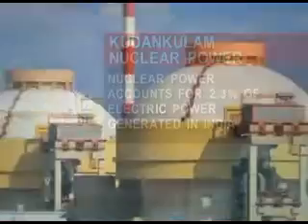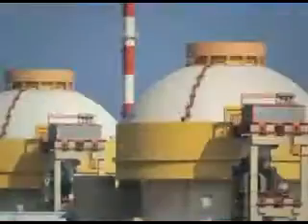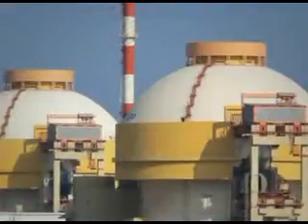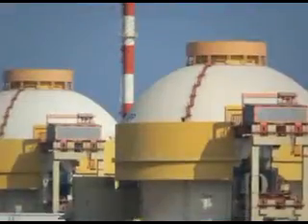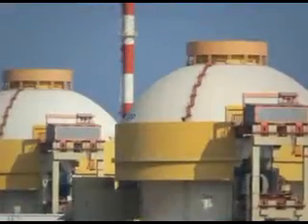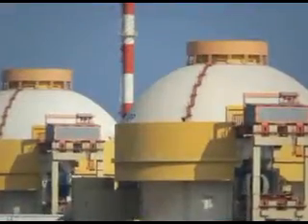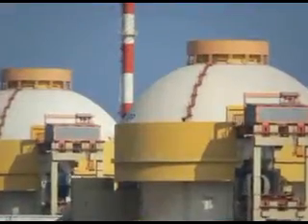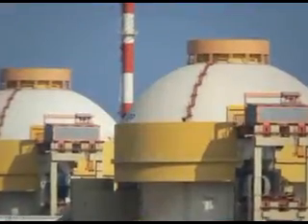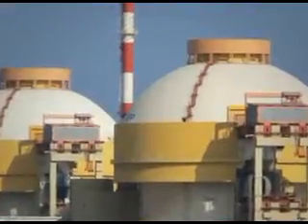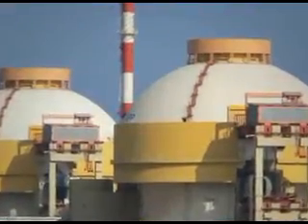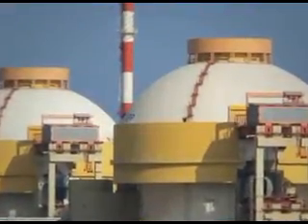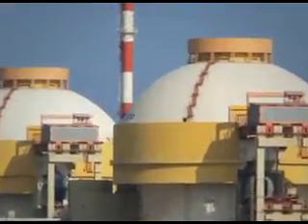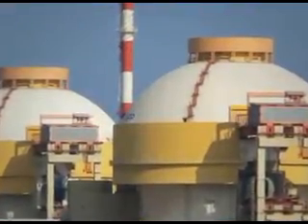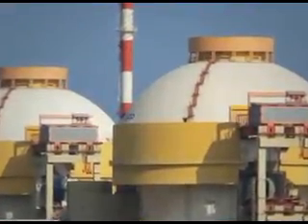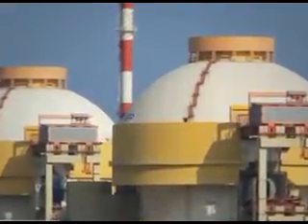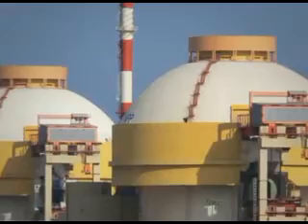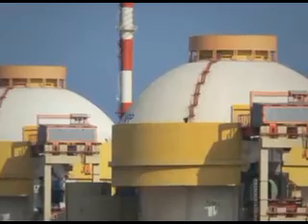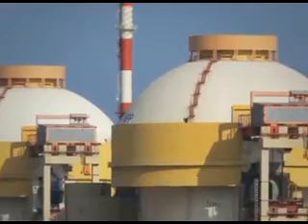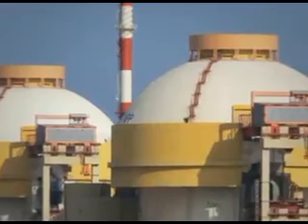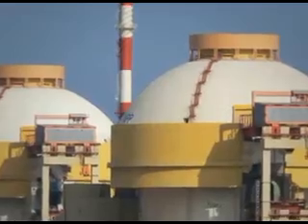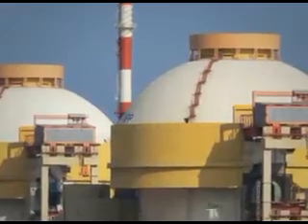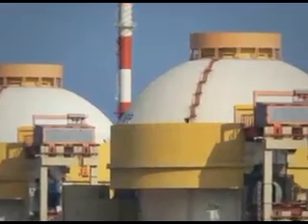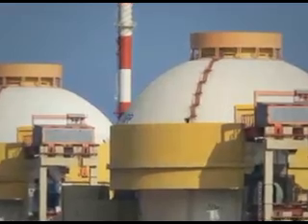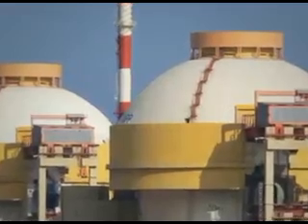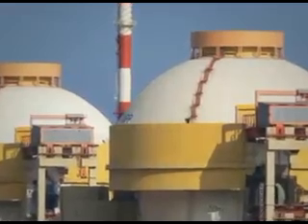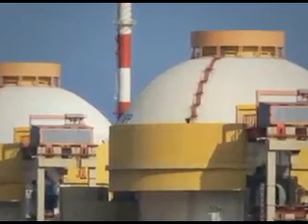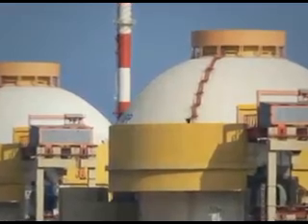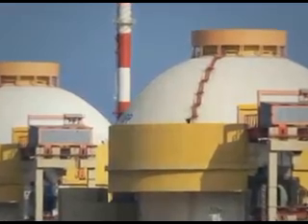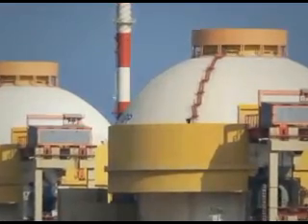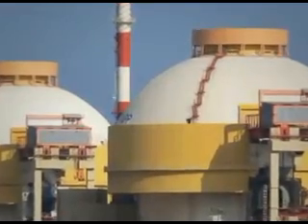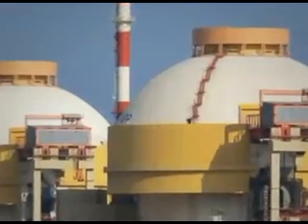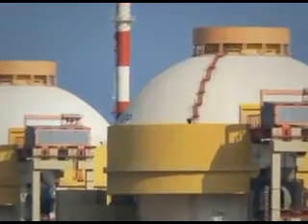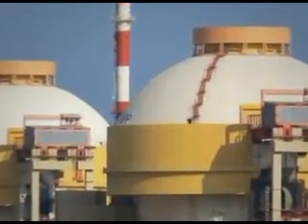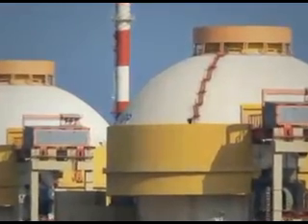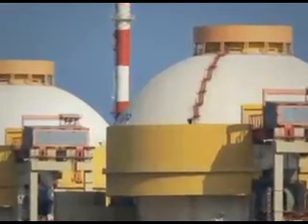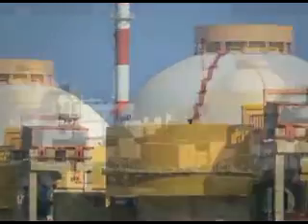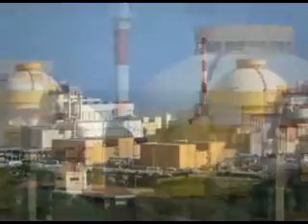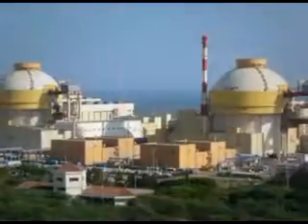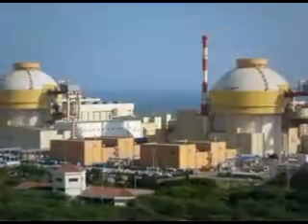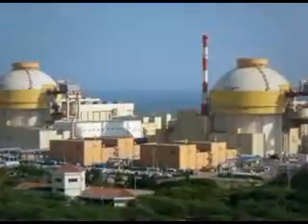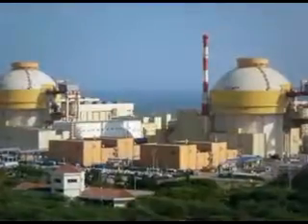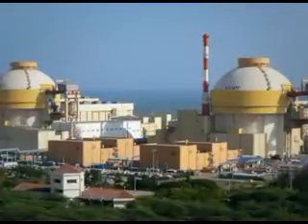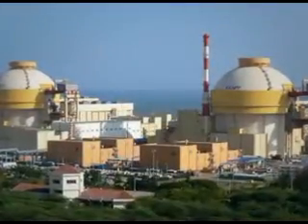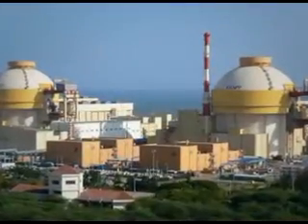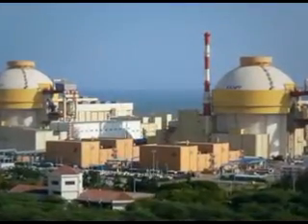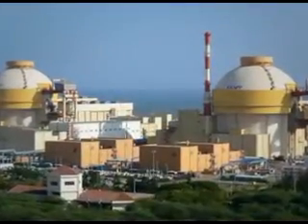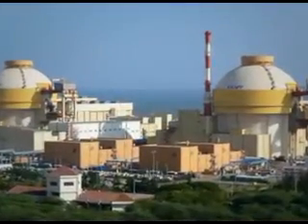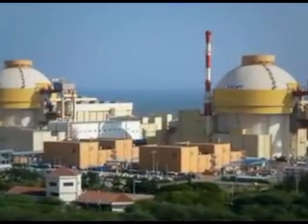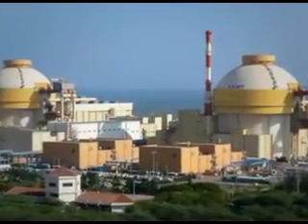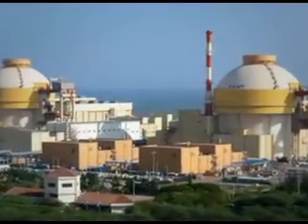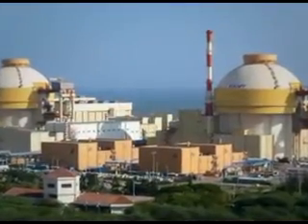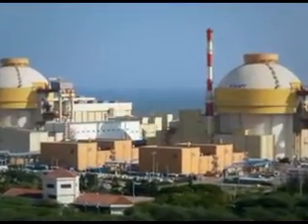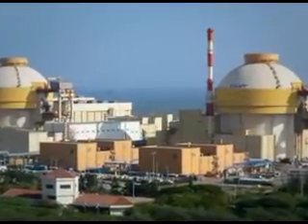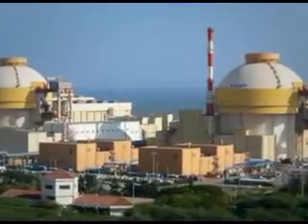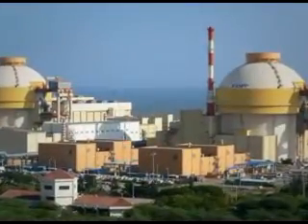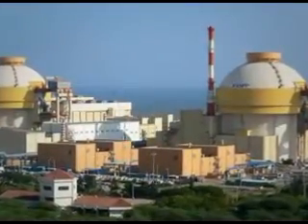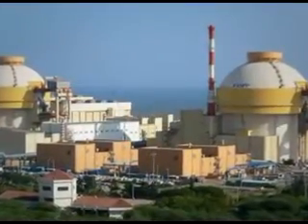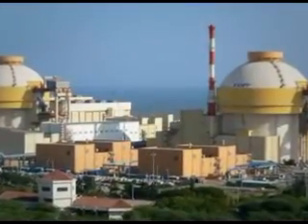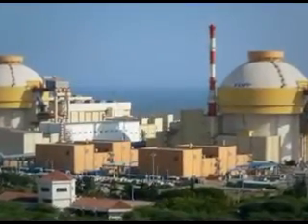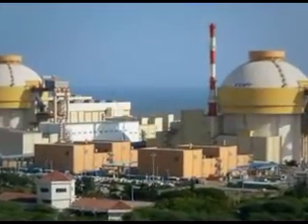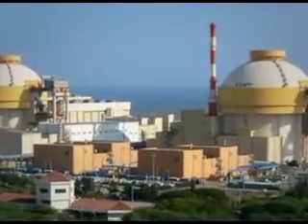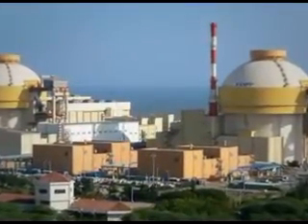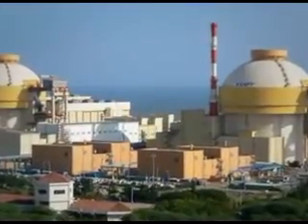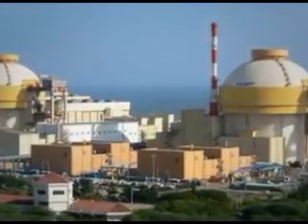Though the unit has been running at full capacity of 1000MW for the last 10 days, the declaration of commercial operation will allow KNPP to receive a better tariff from the grid.